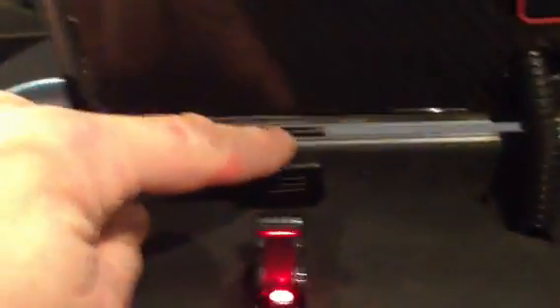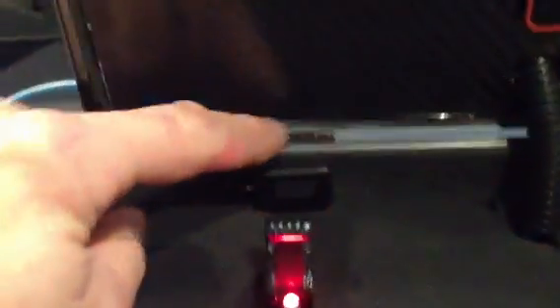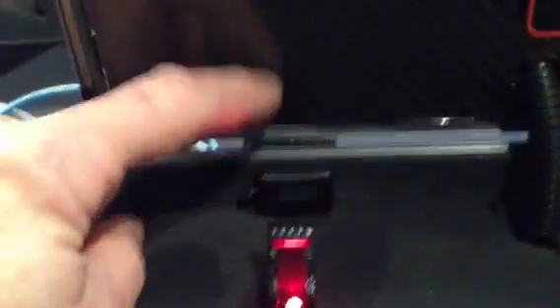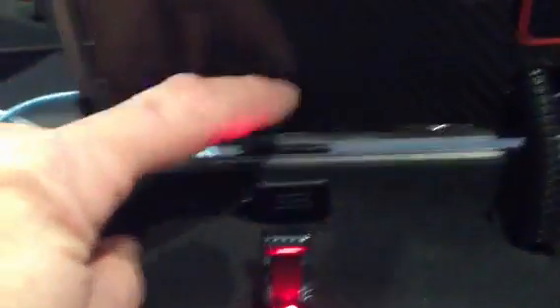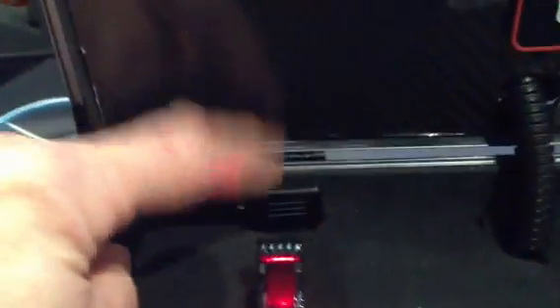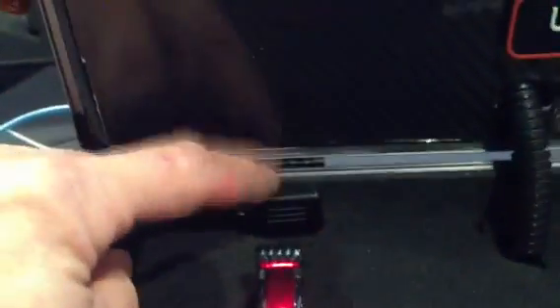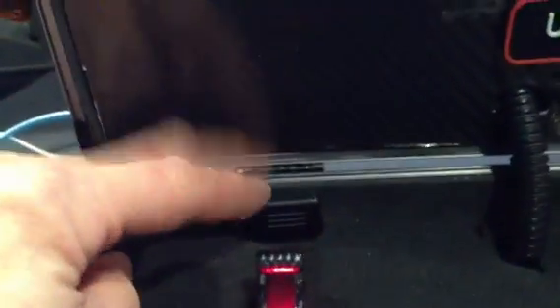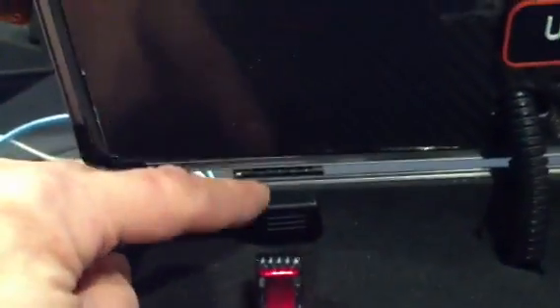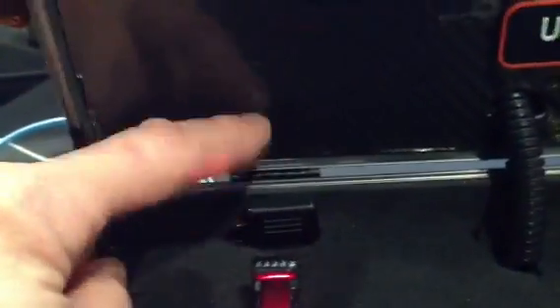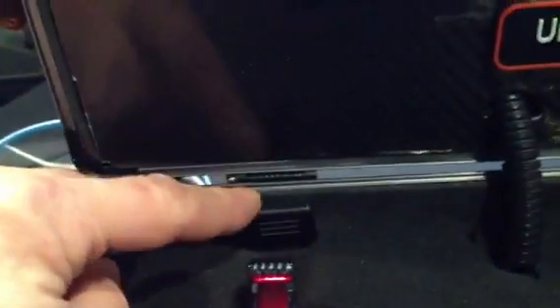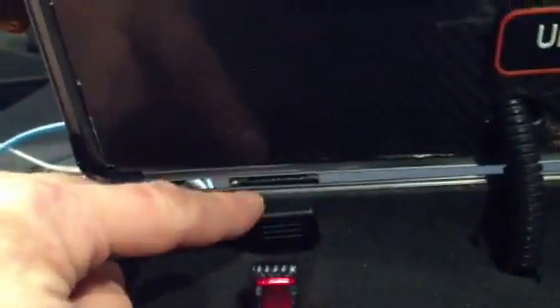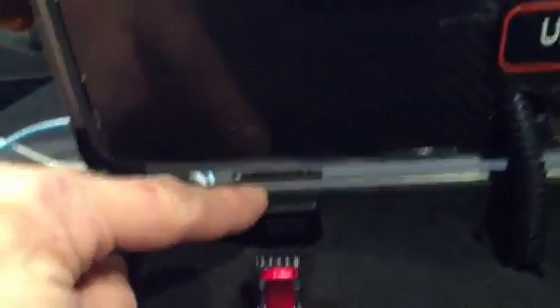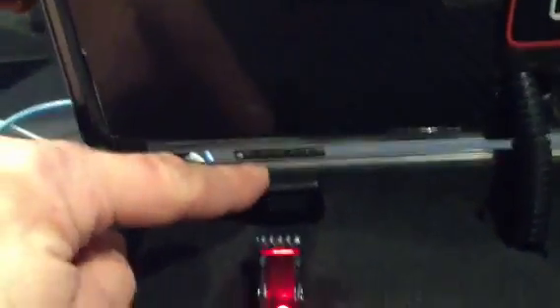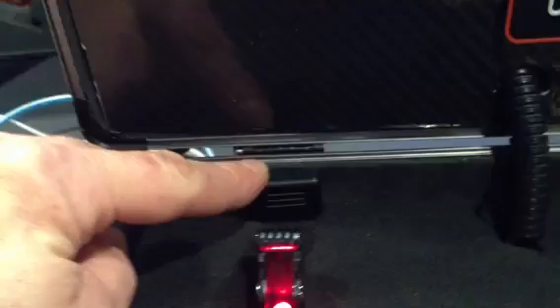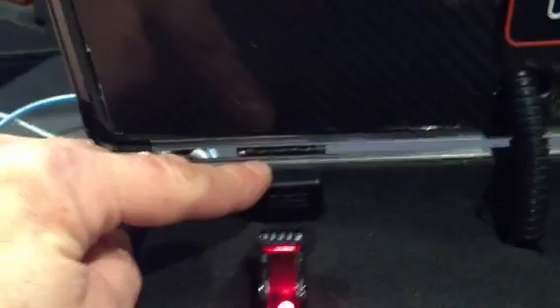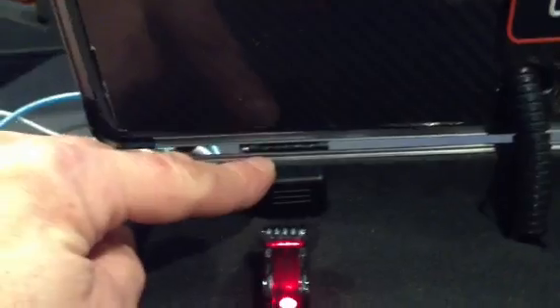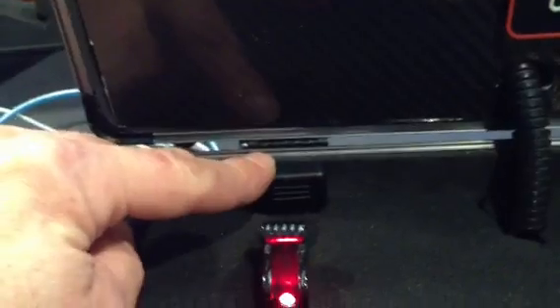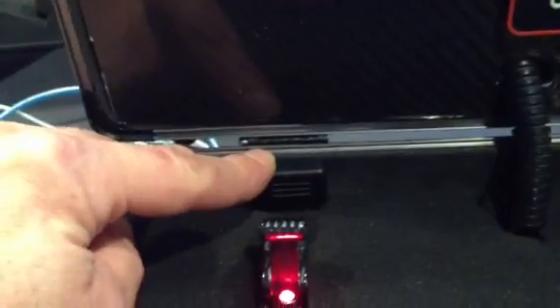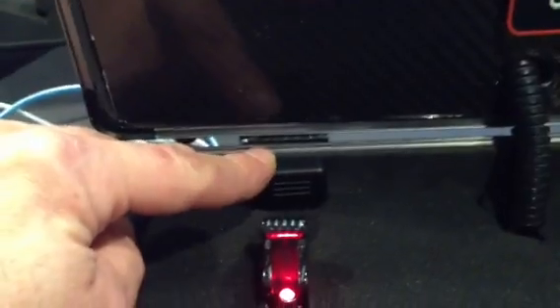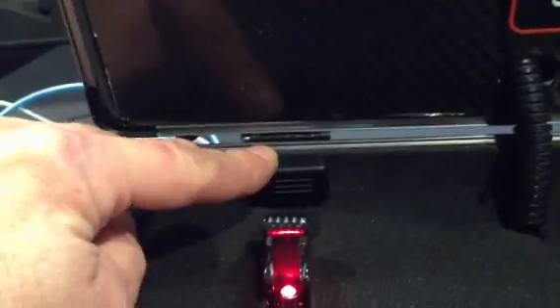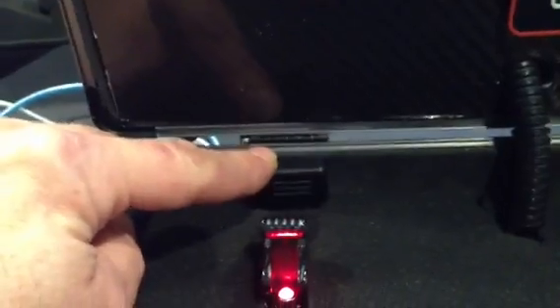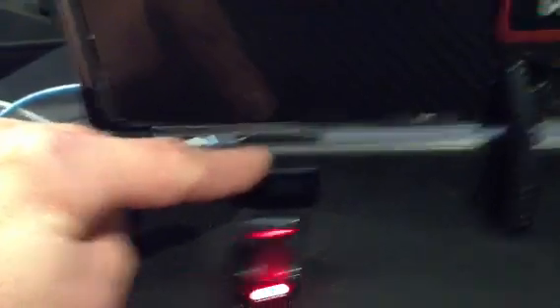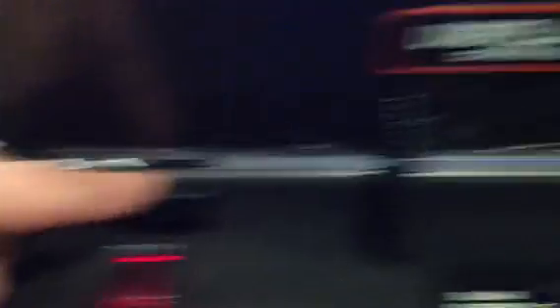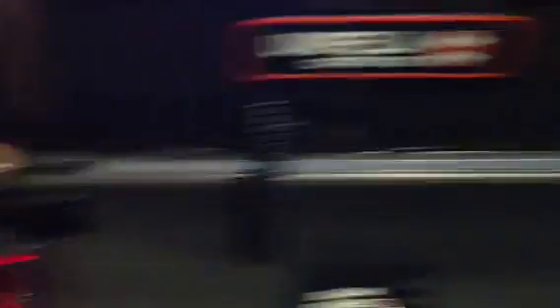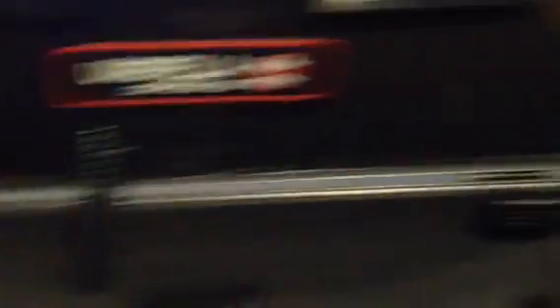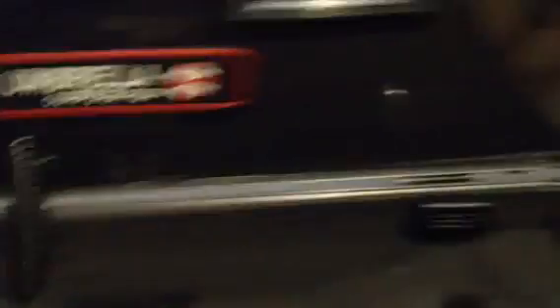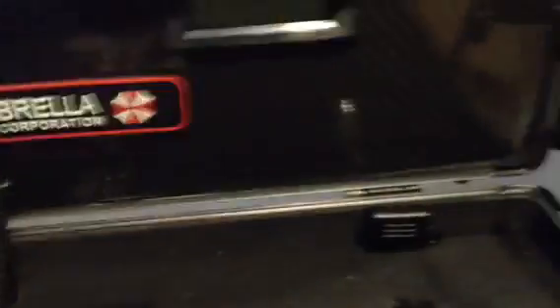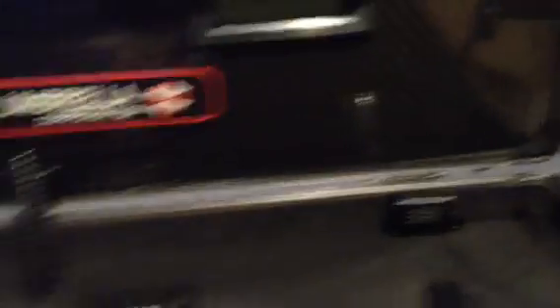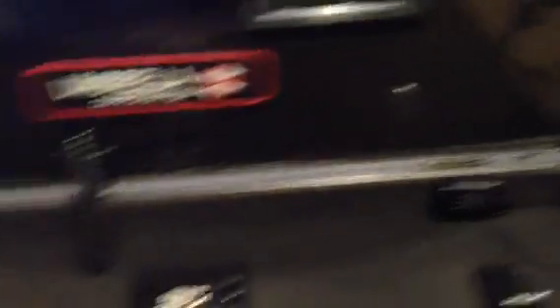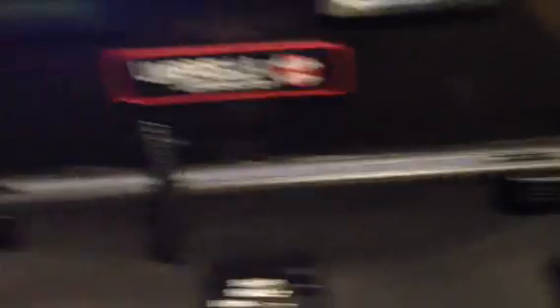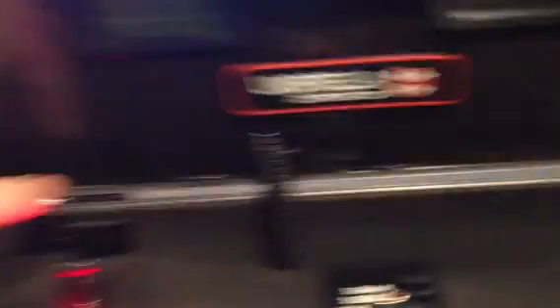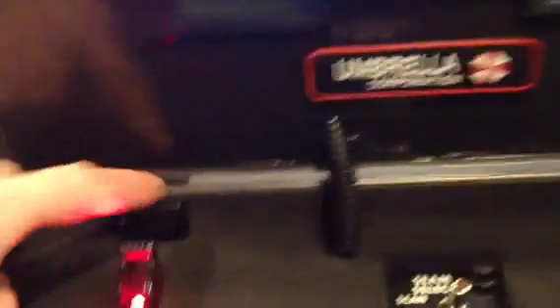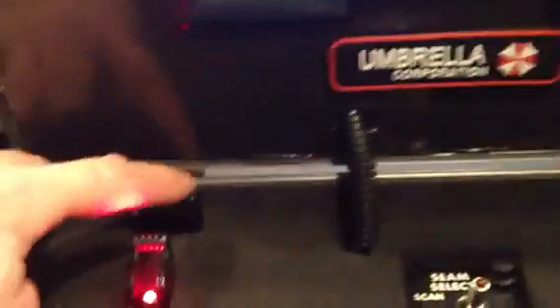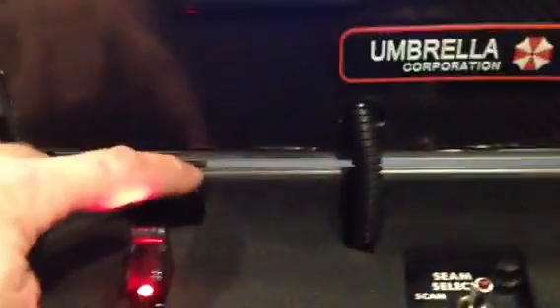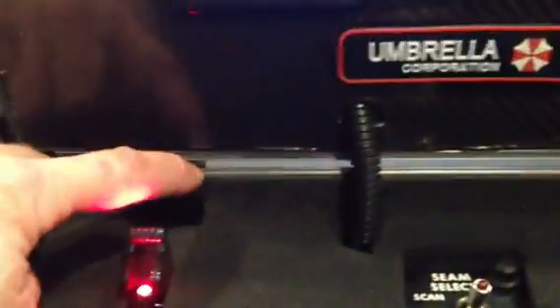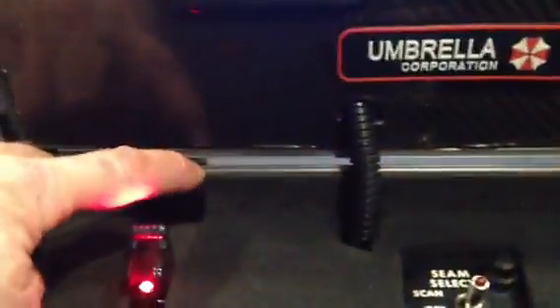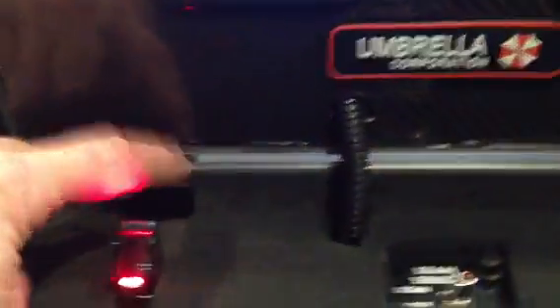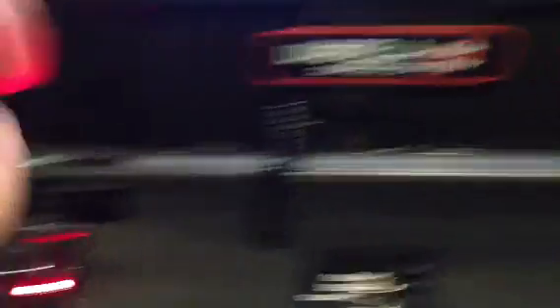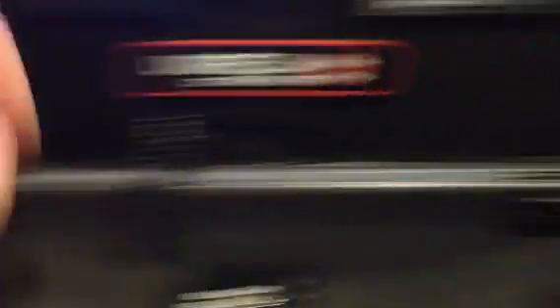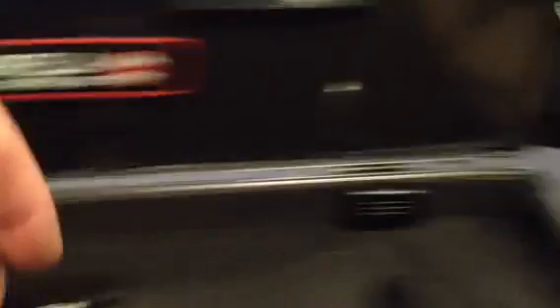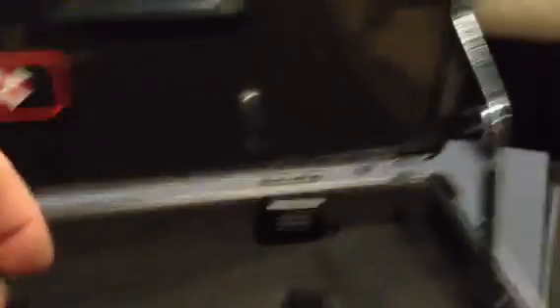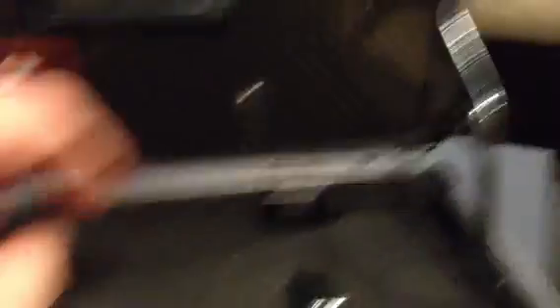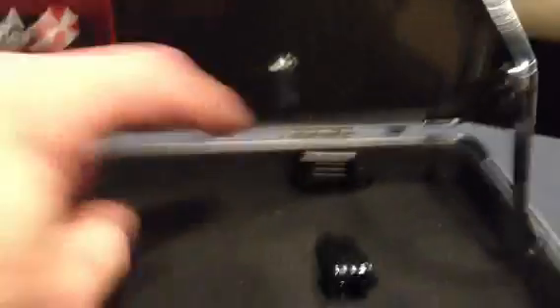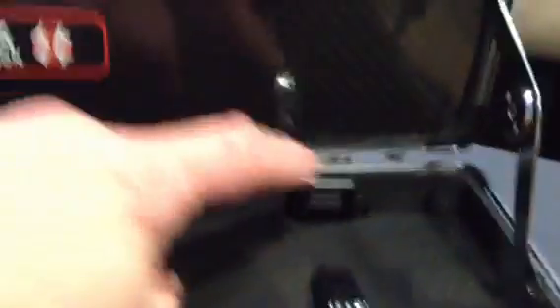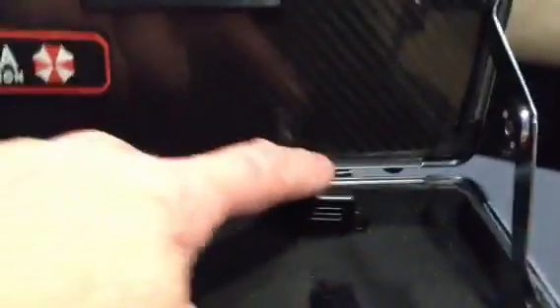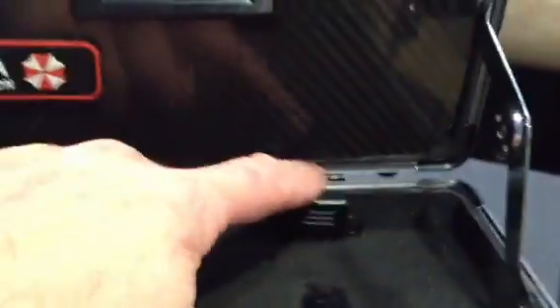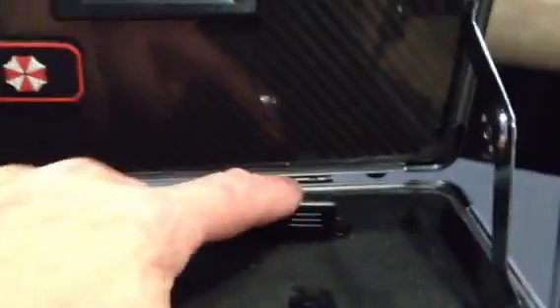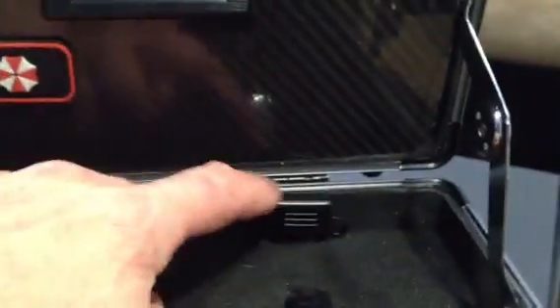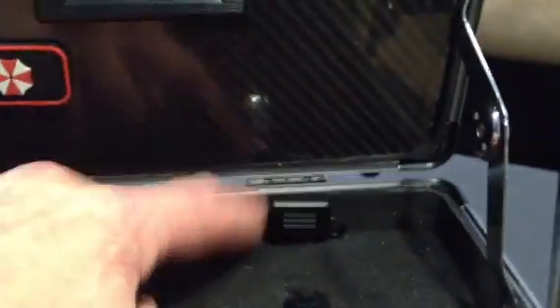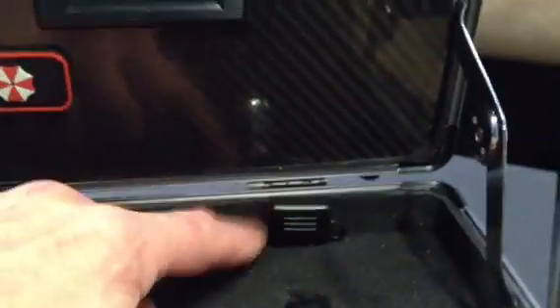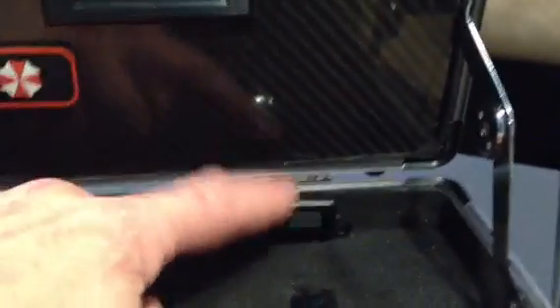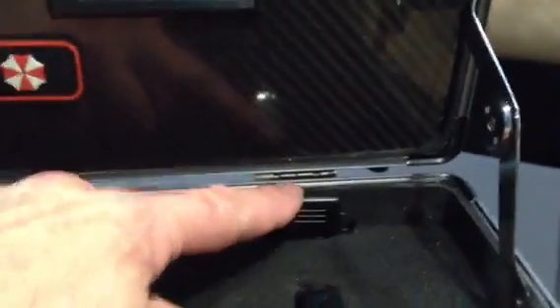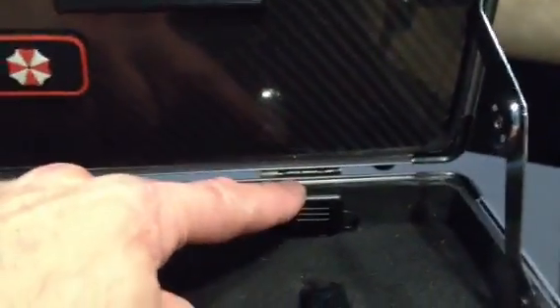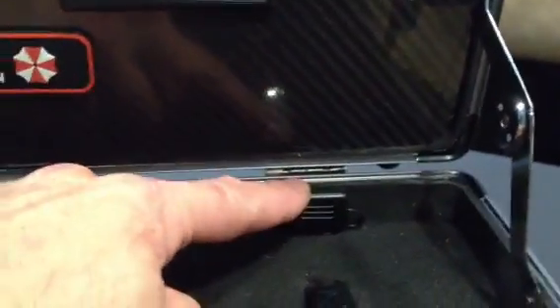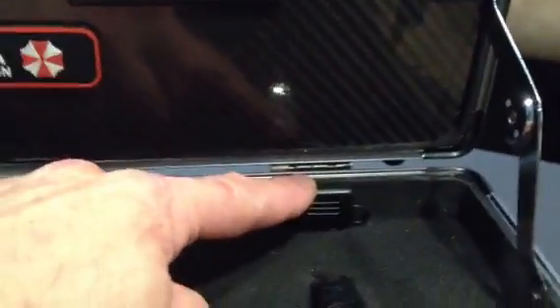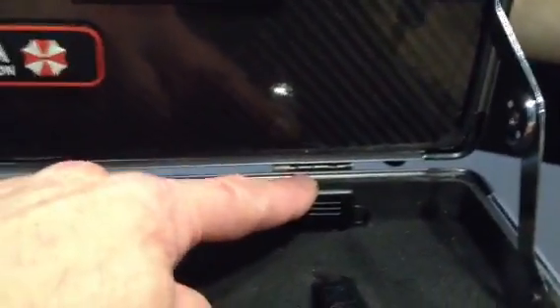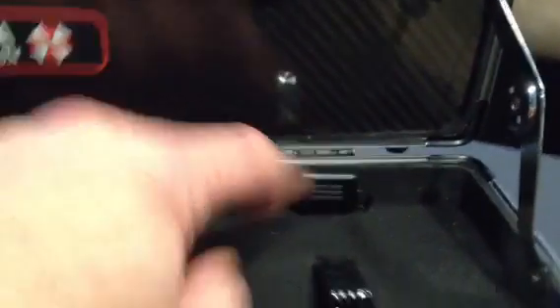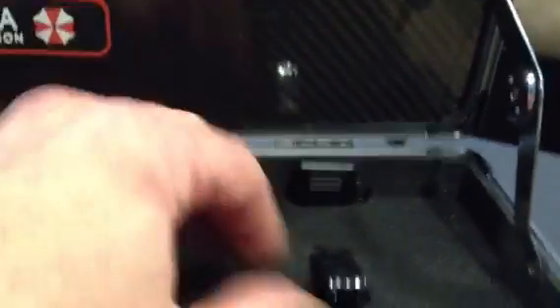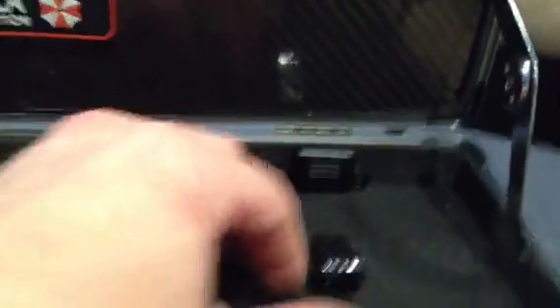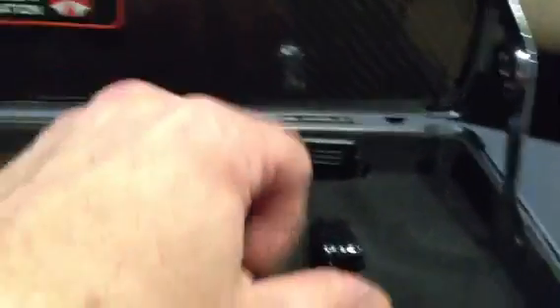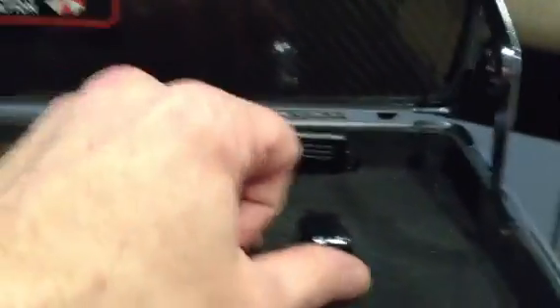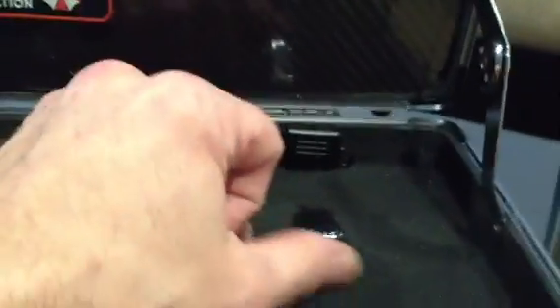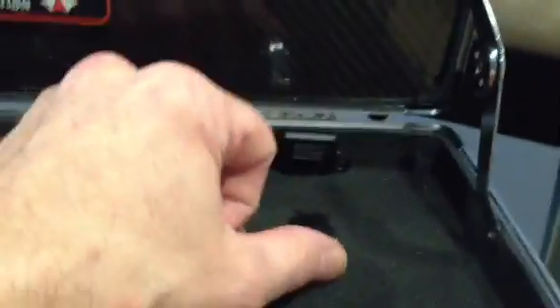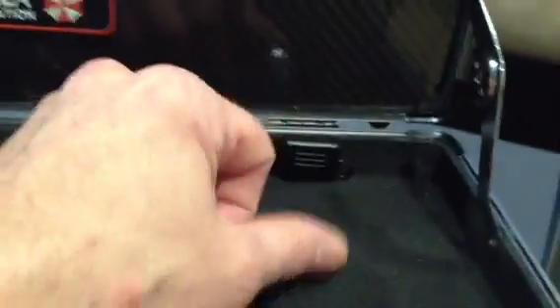It has fuses for each individual system — this is the fuse for one system, and this is the fuse for the other system.